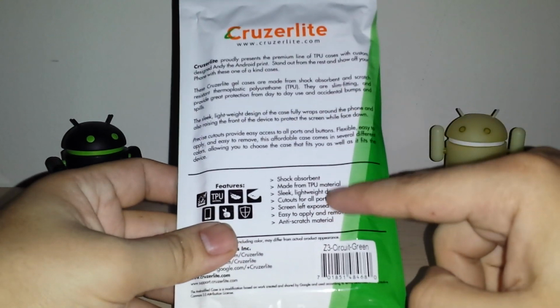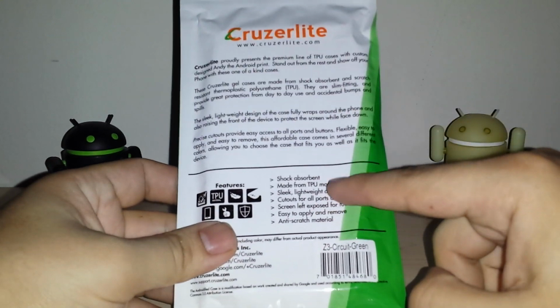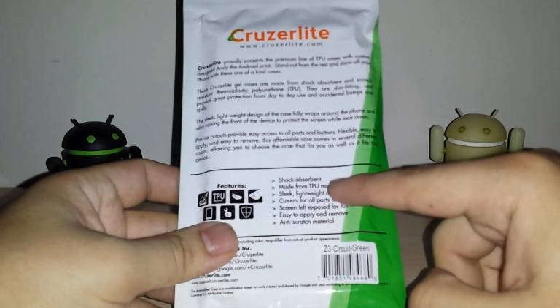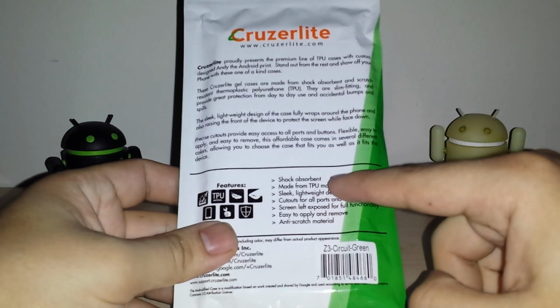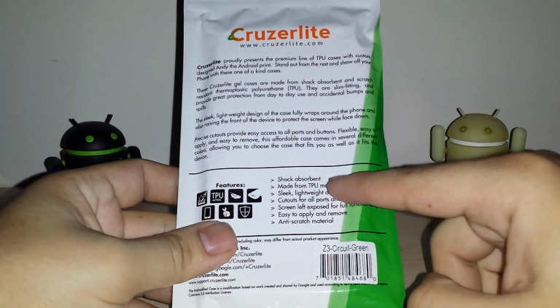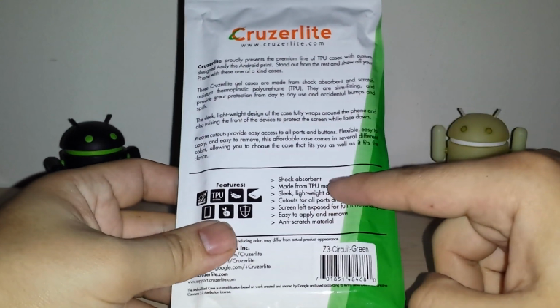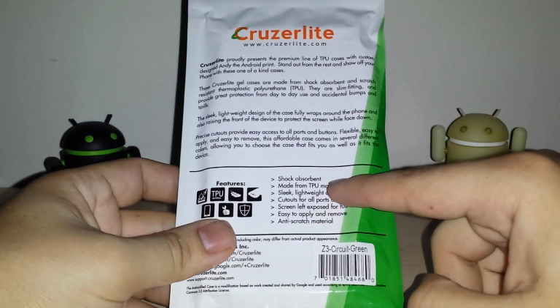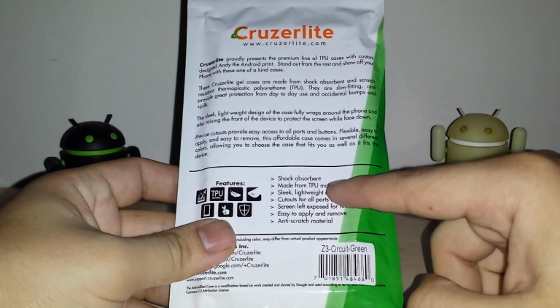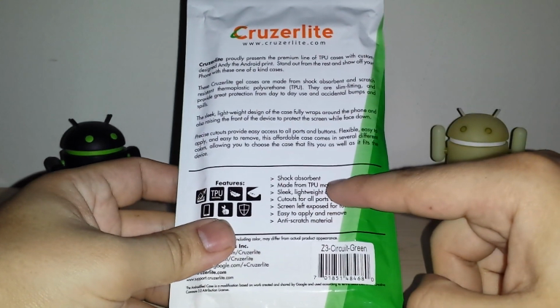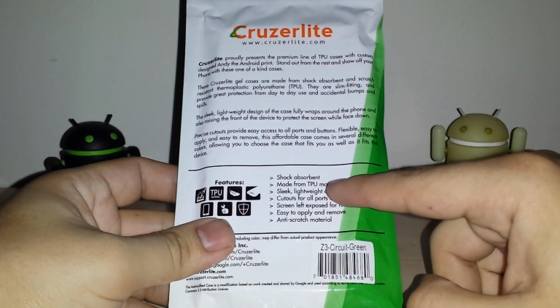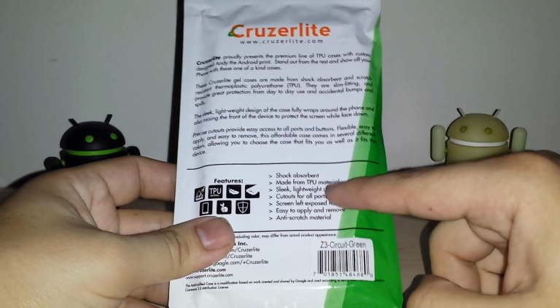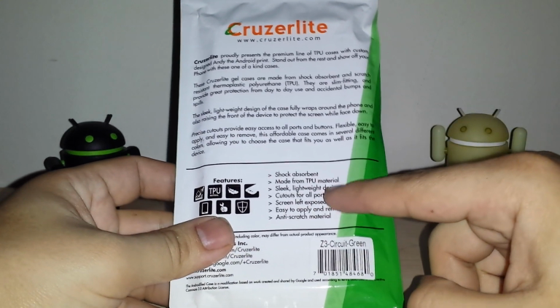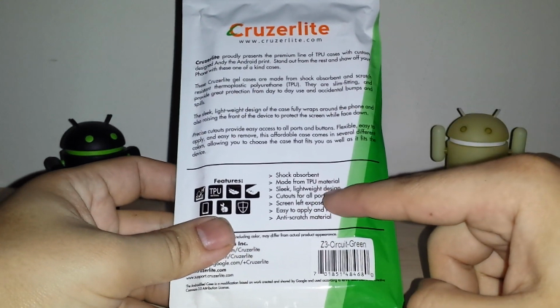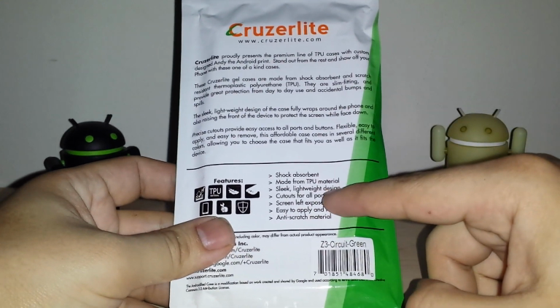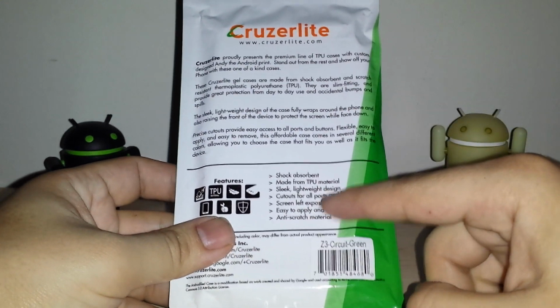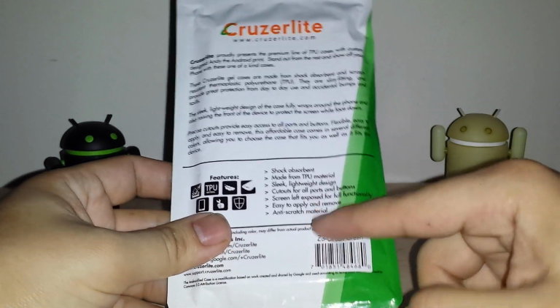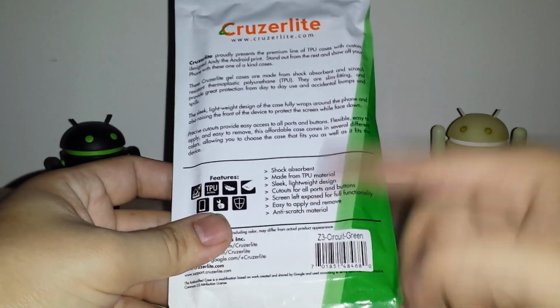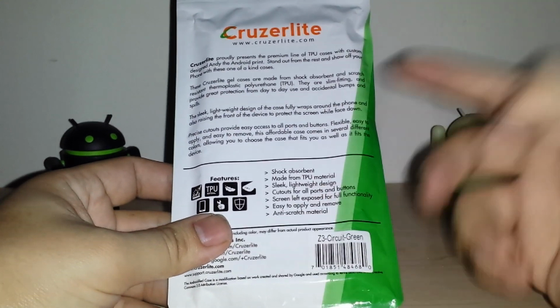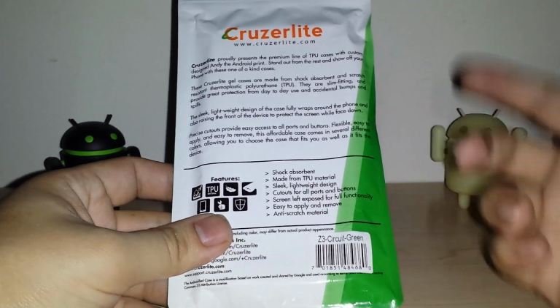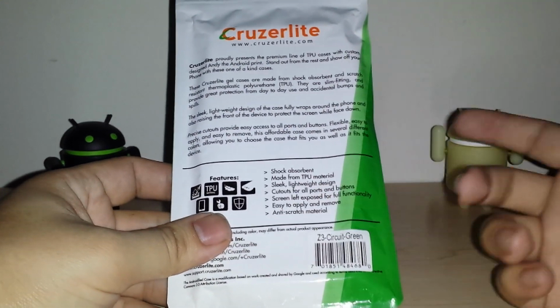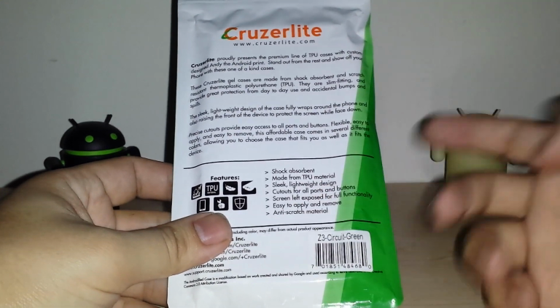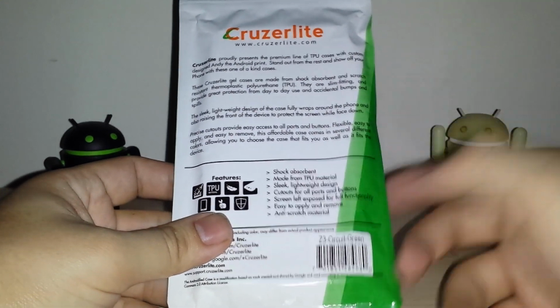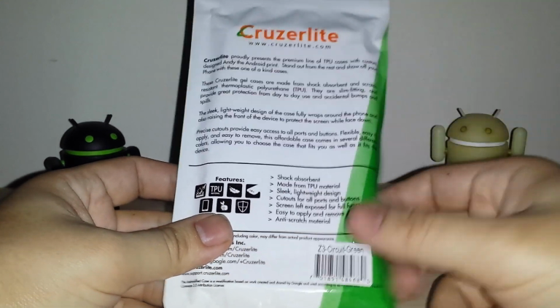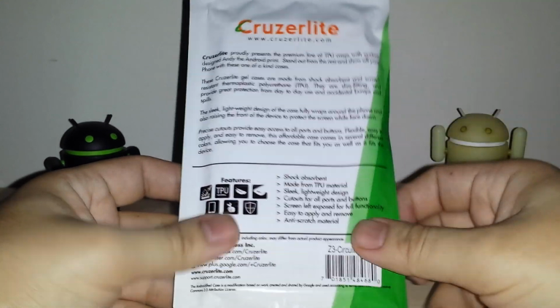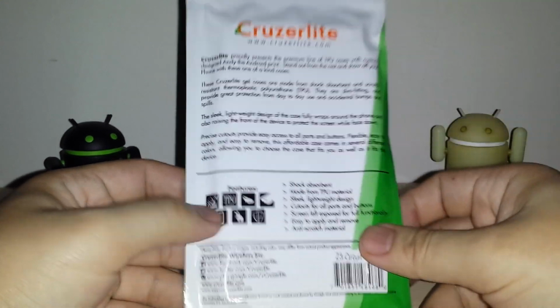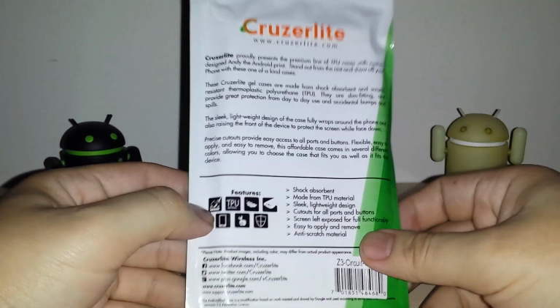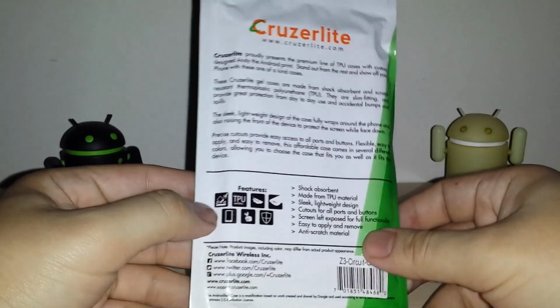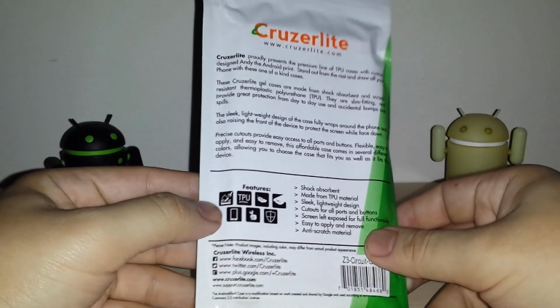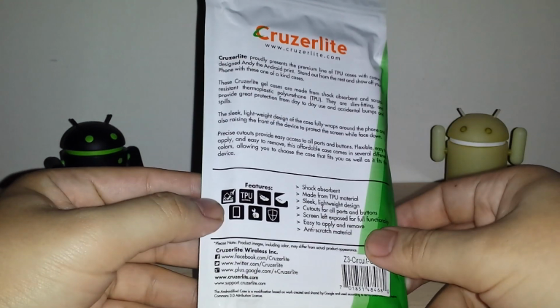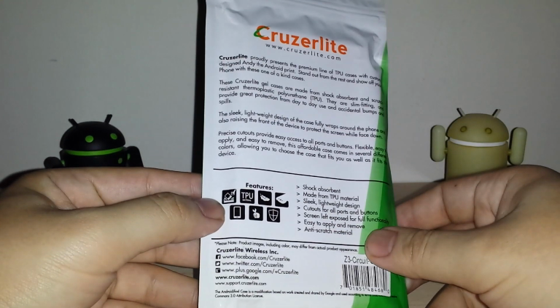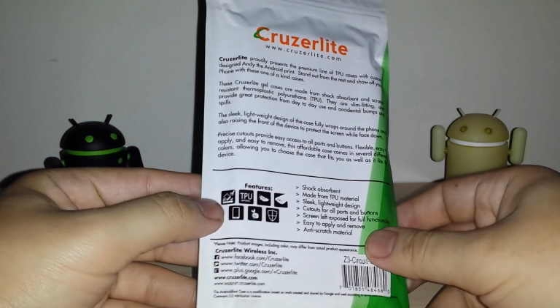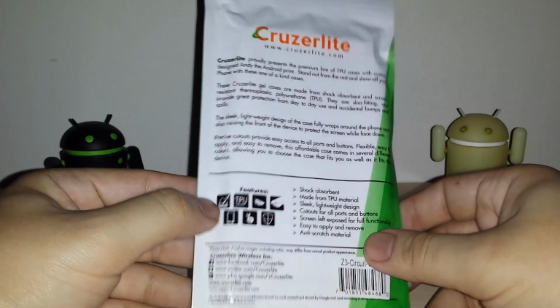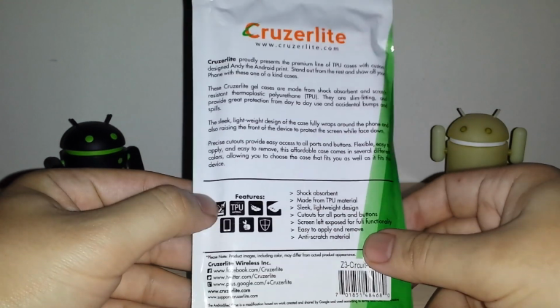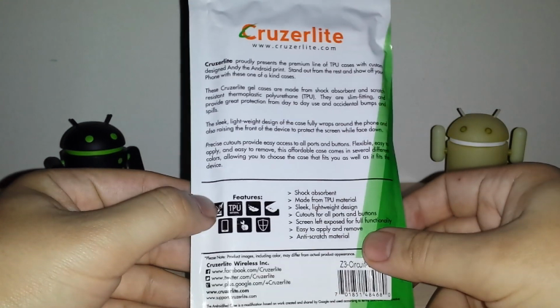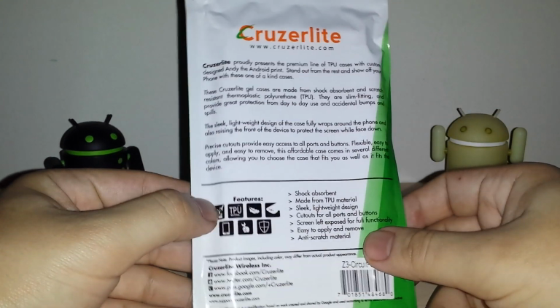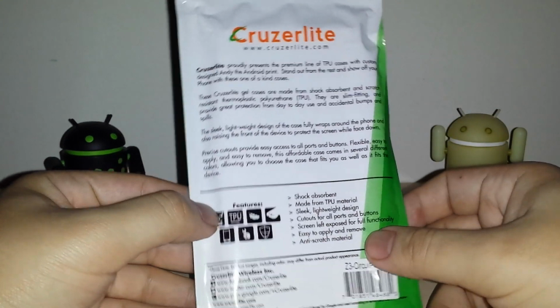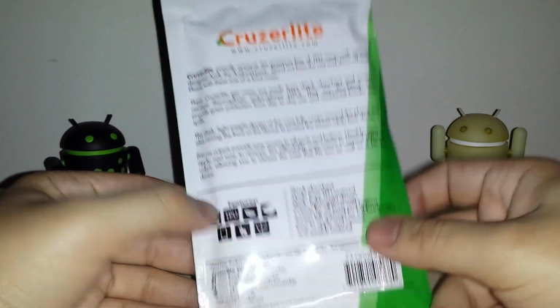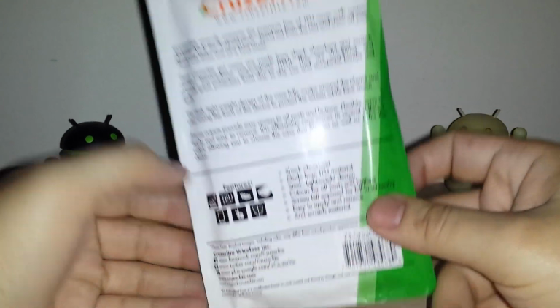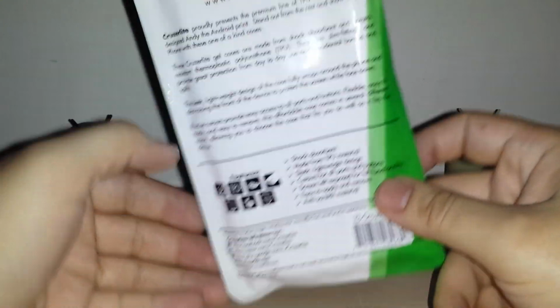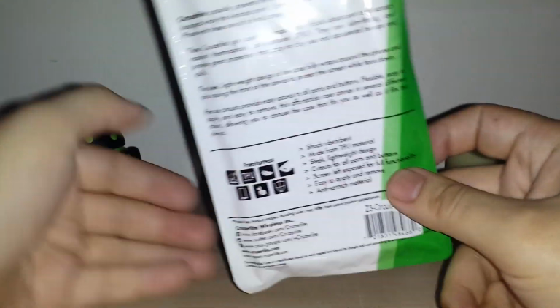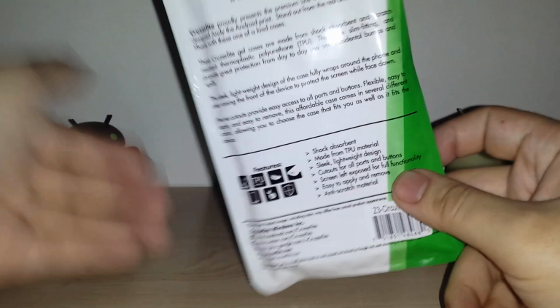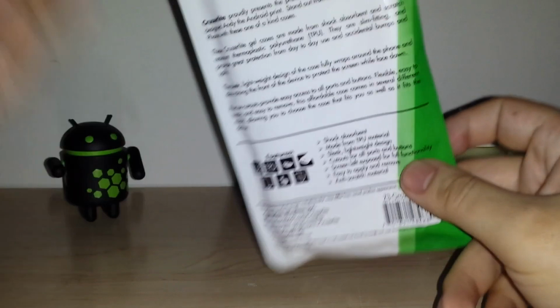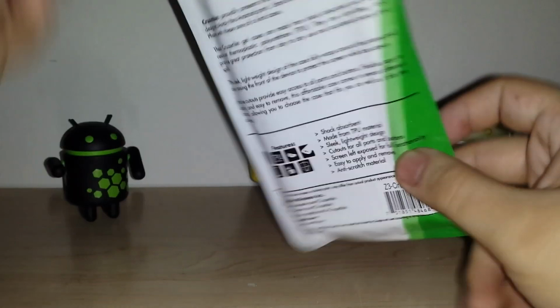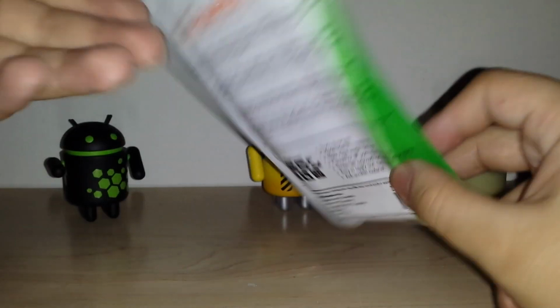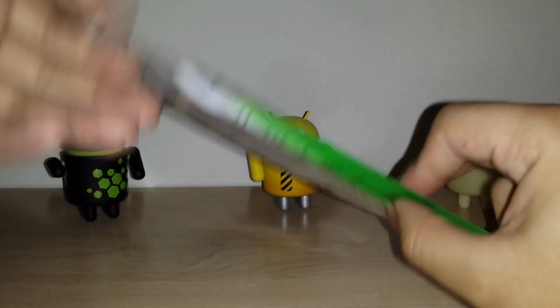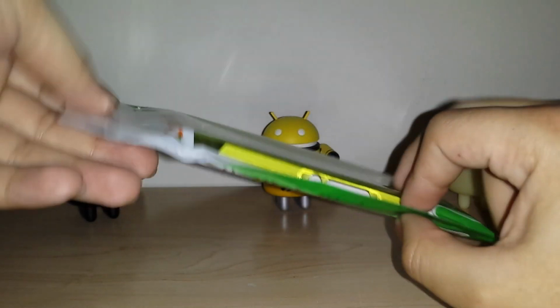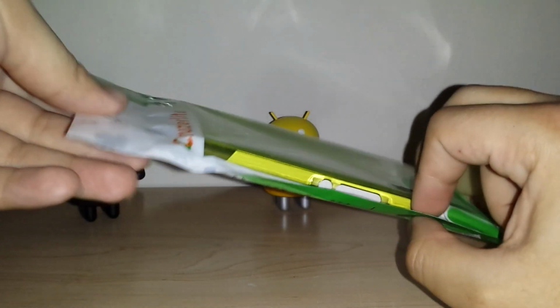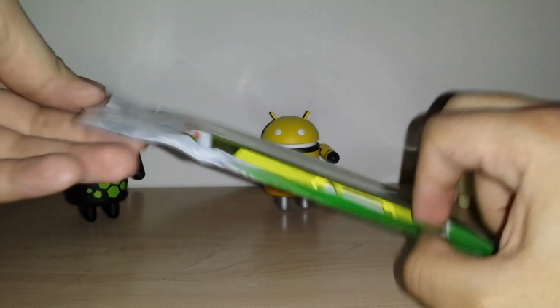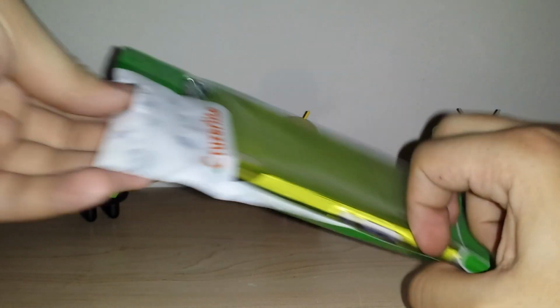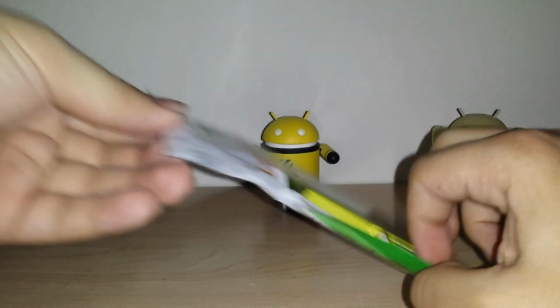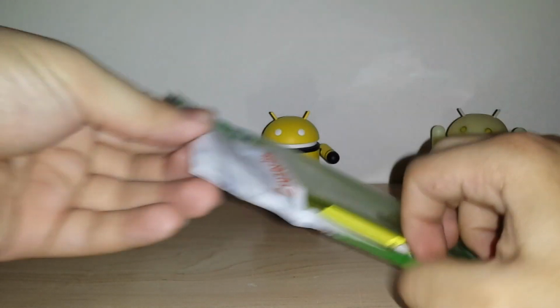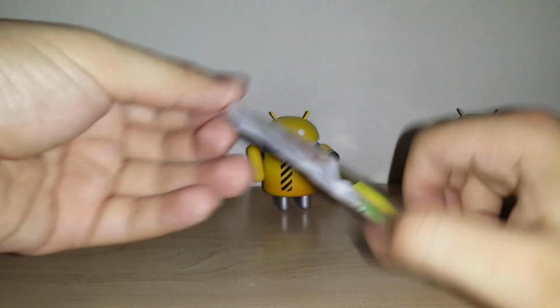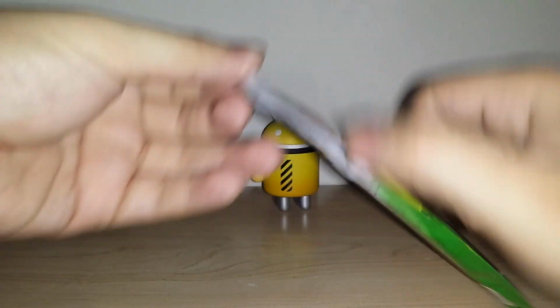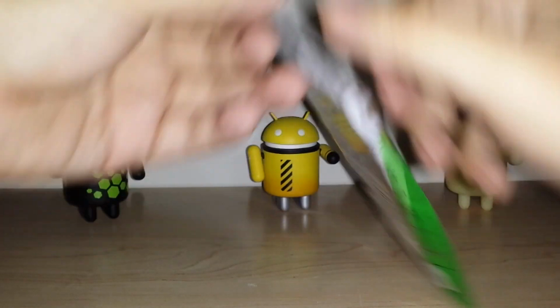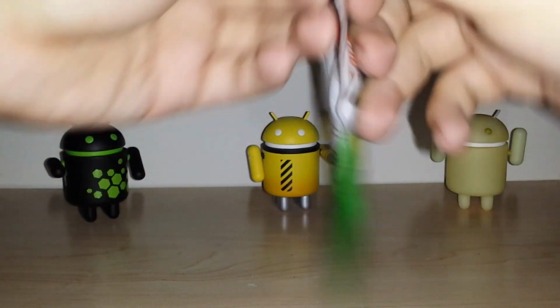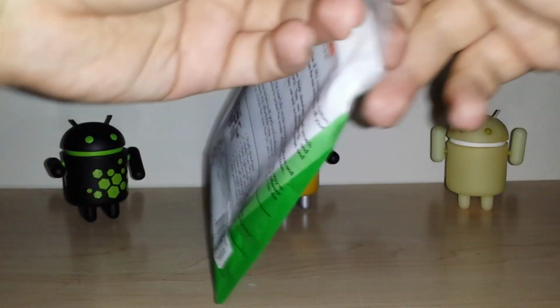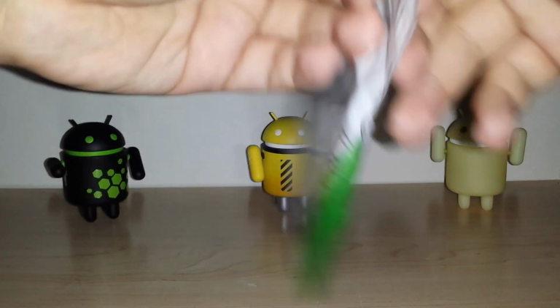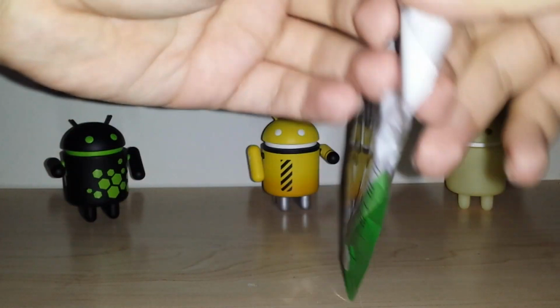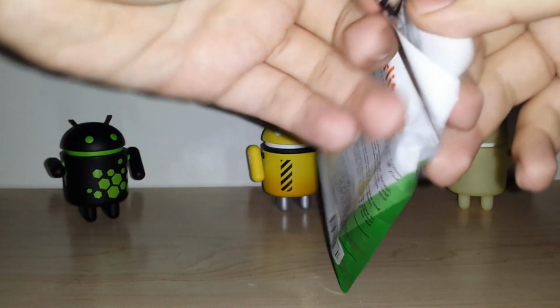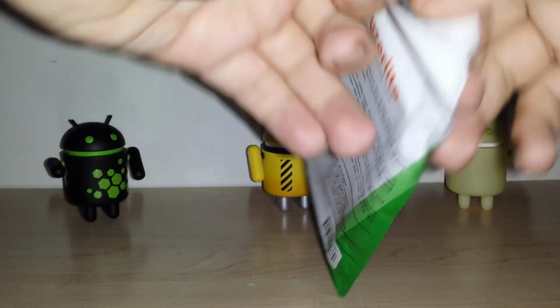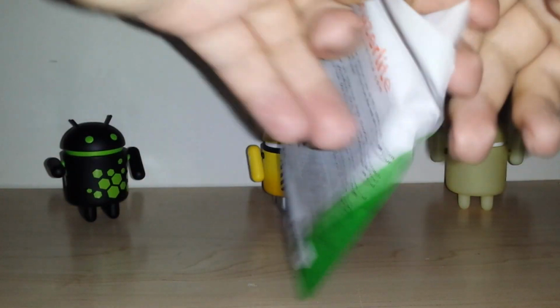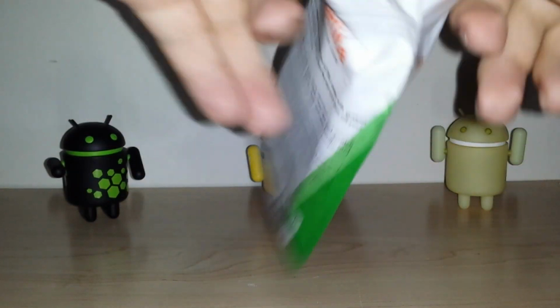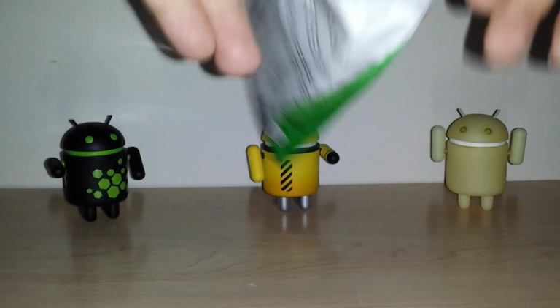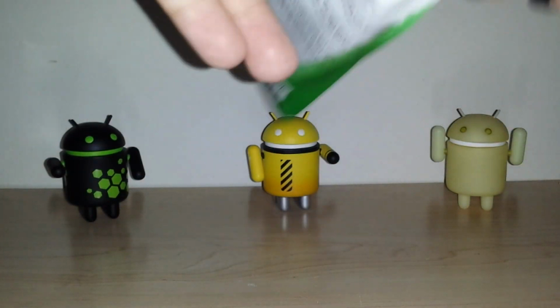It's shock absorbent, TPU, sleek. They have all the cutouts. I'm going to go ahead and put it on the device and show you guys how it looks.